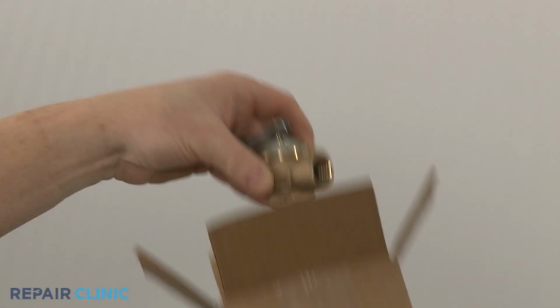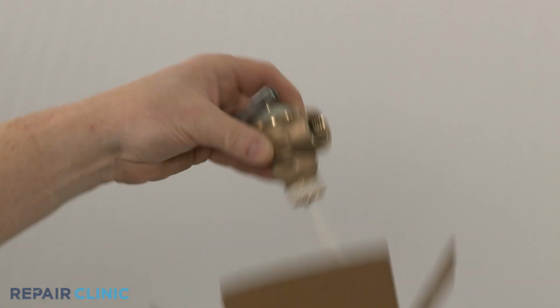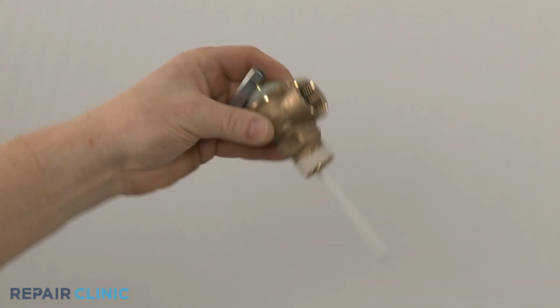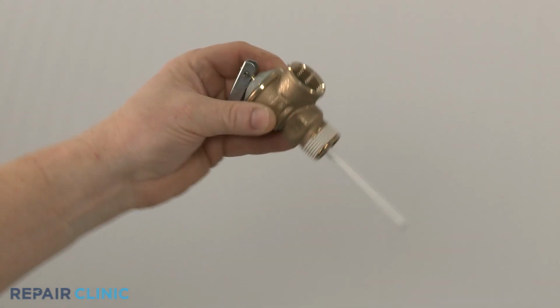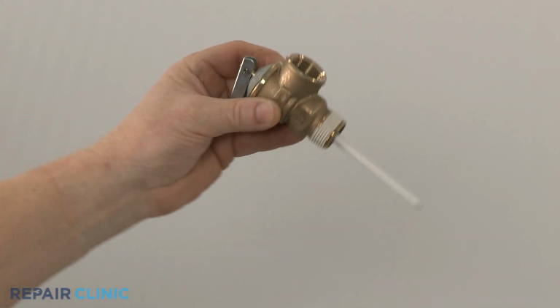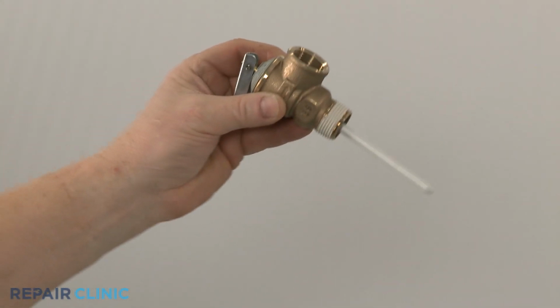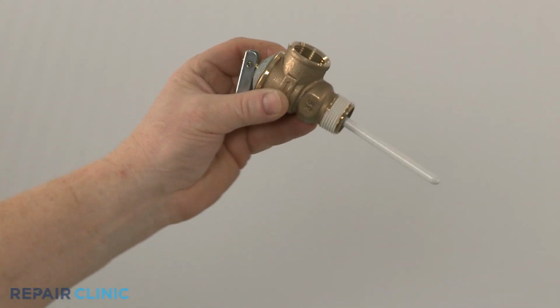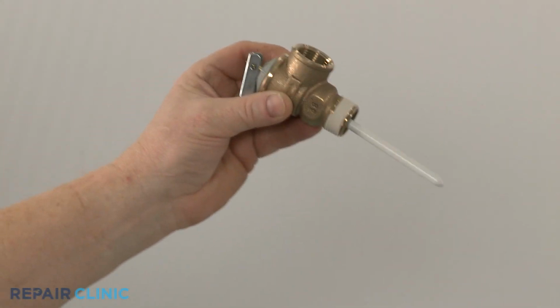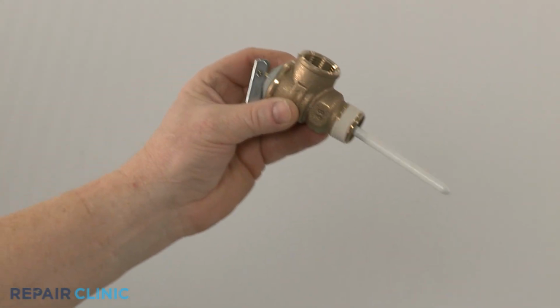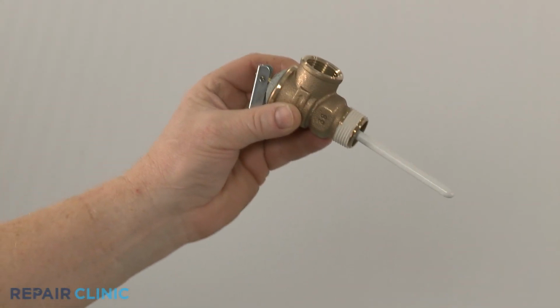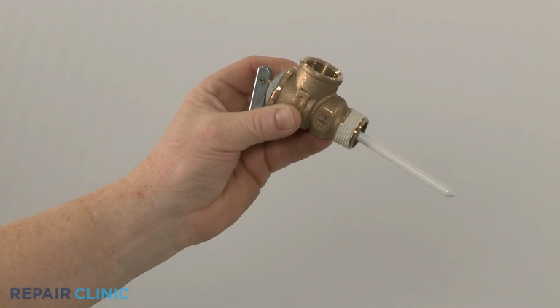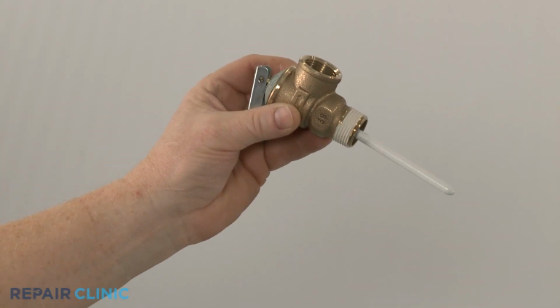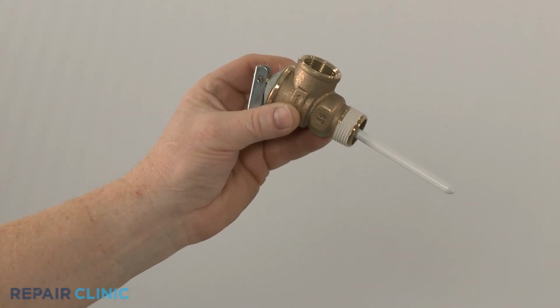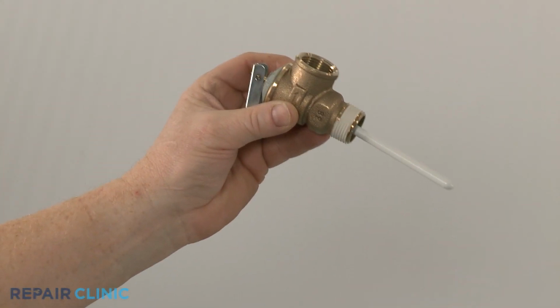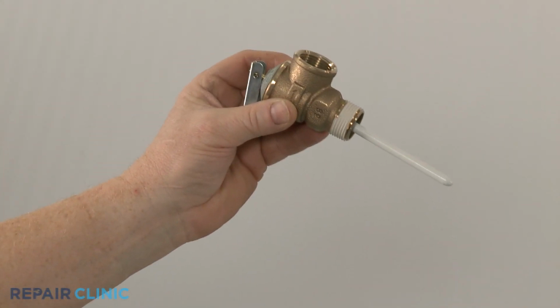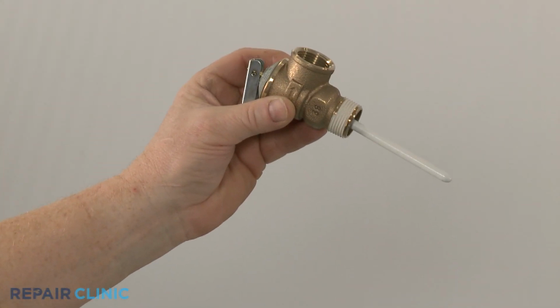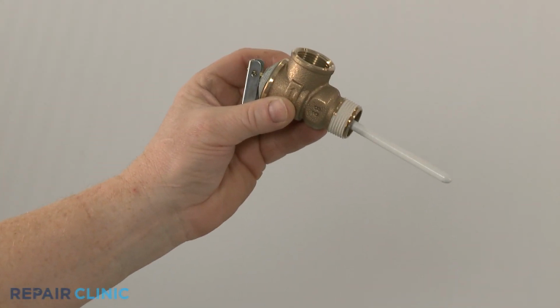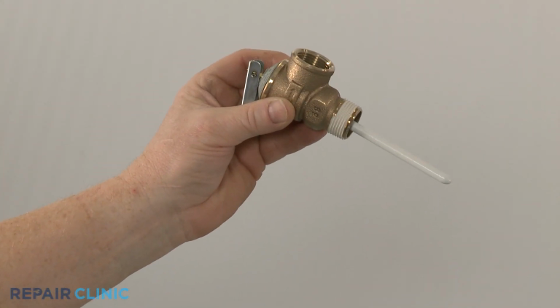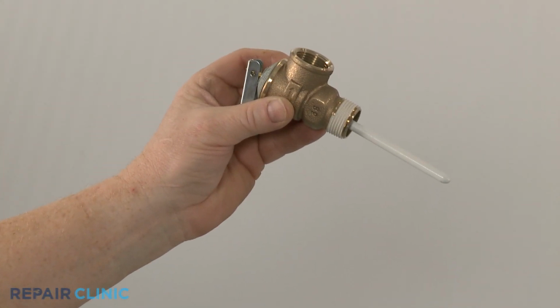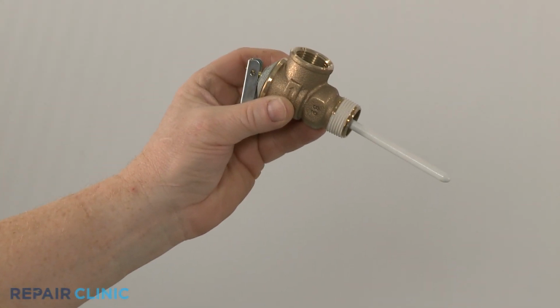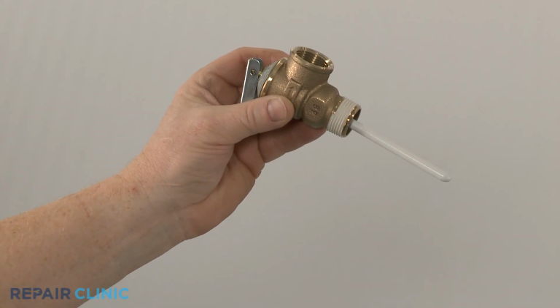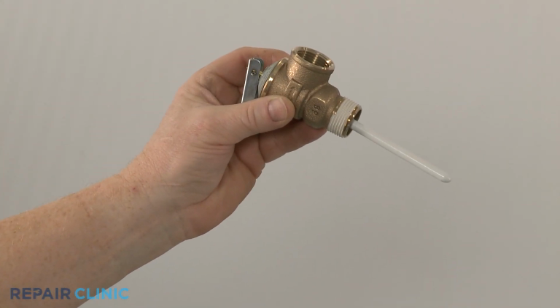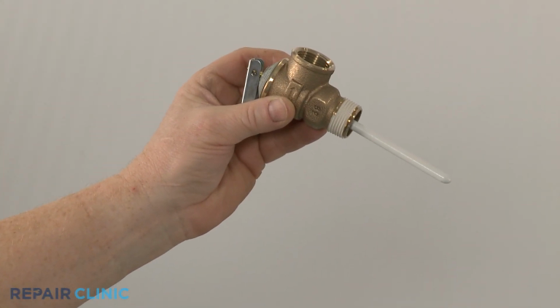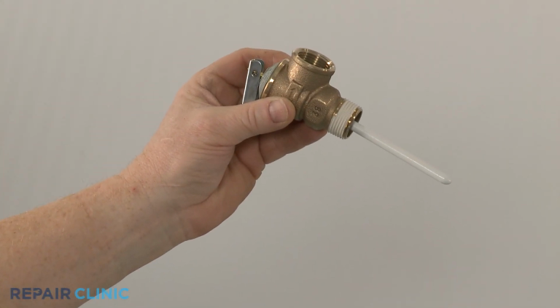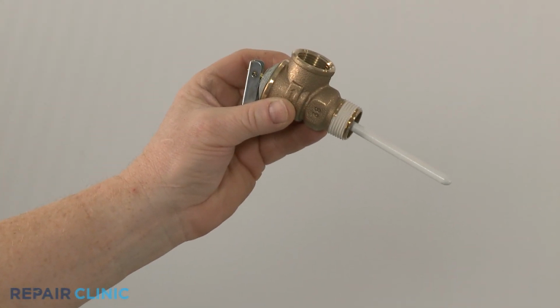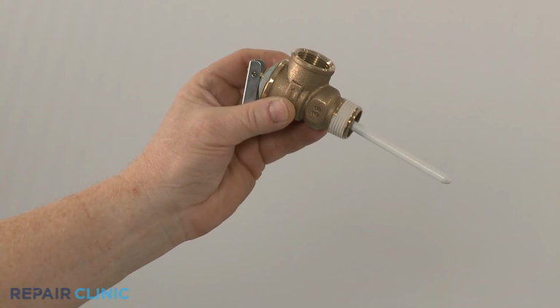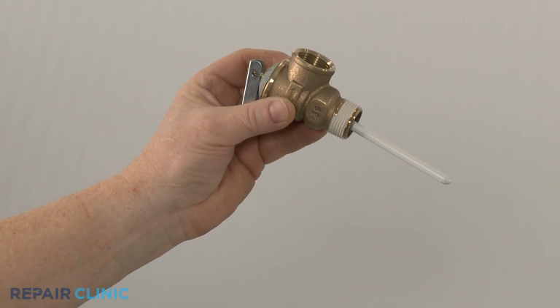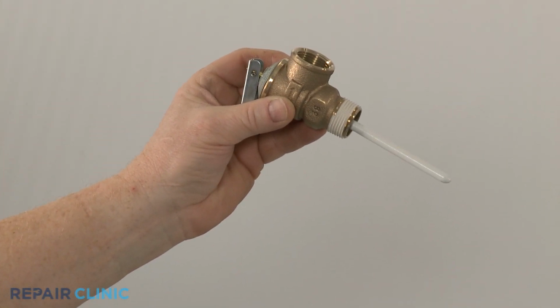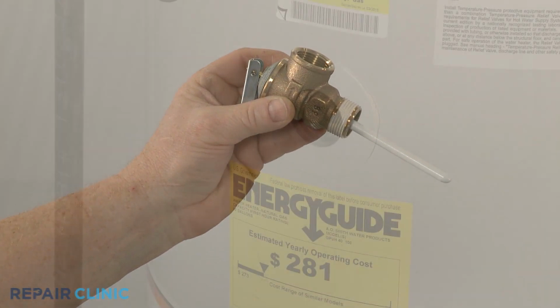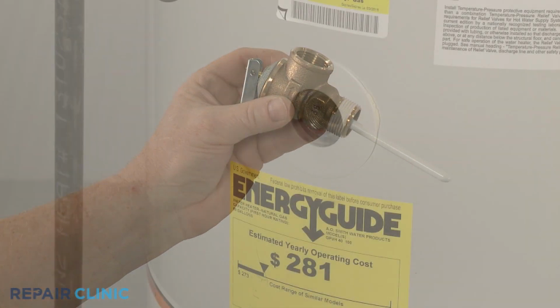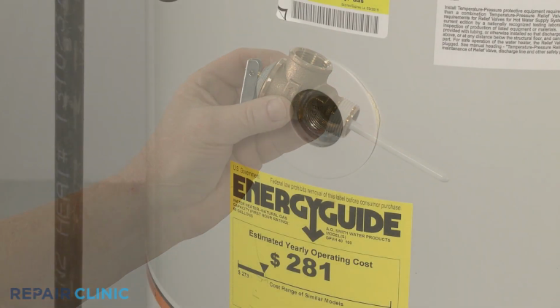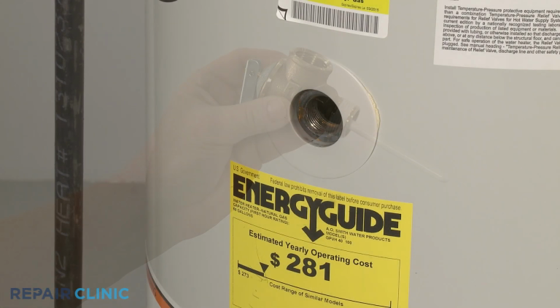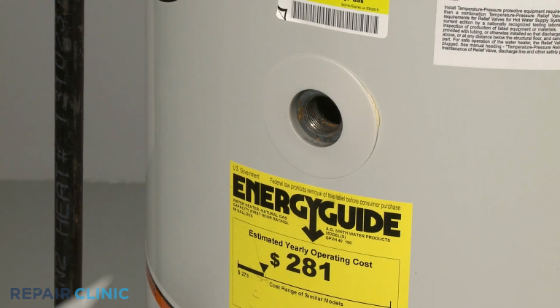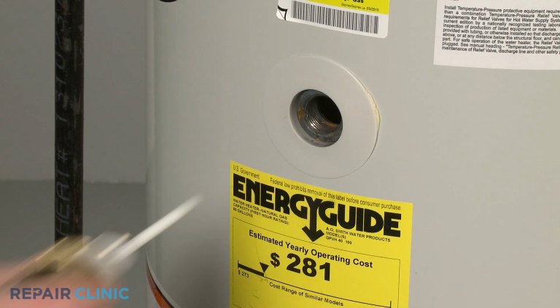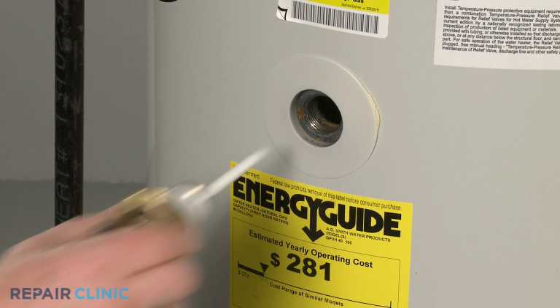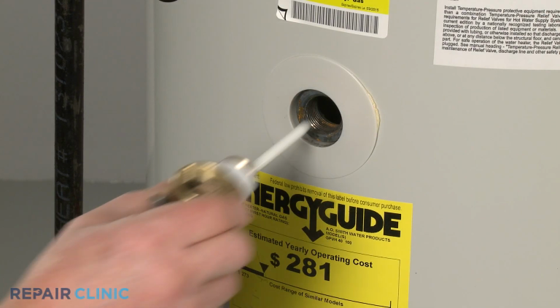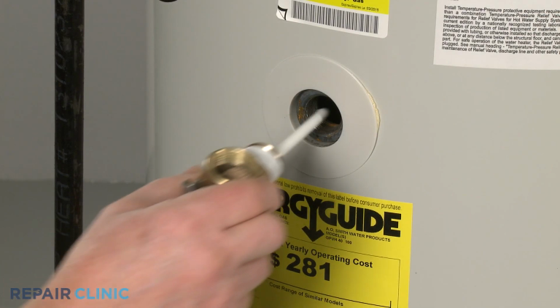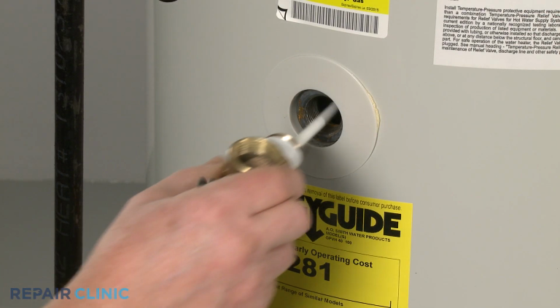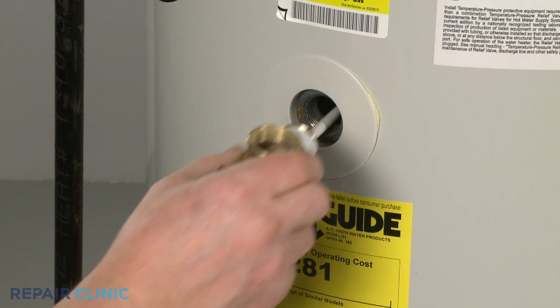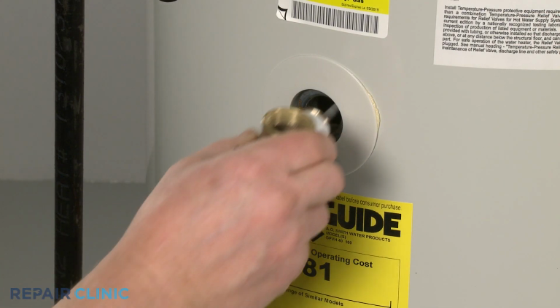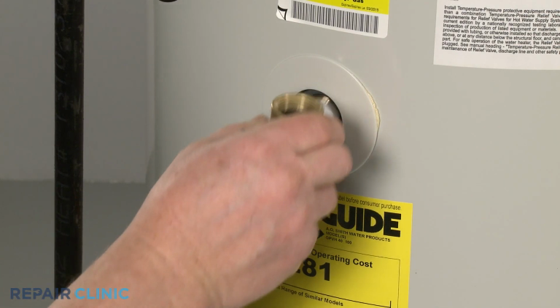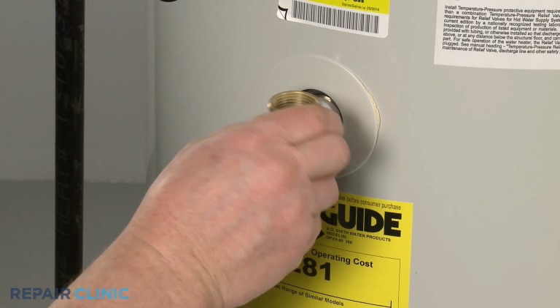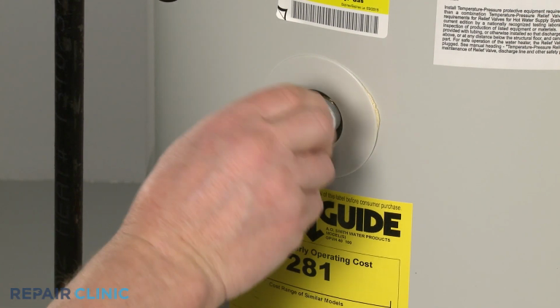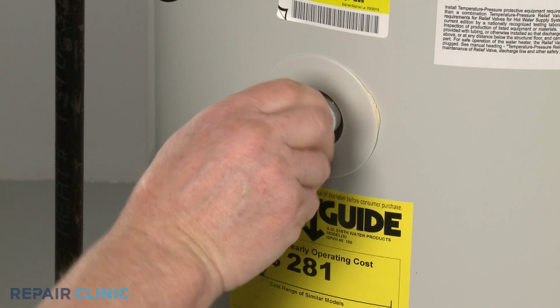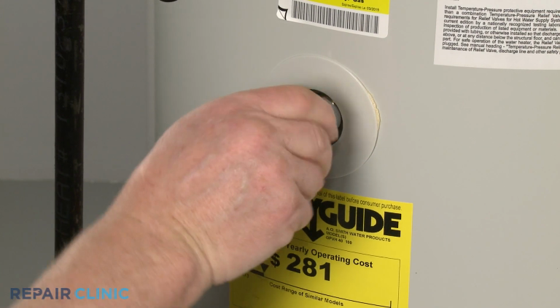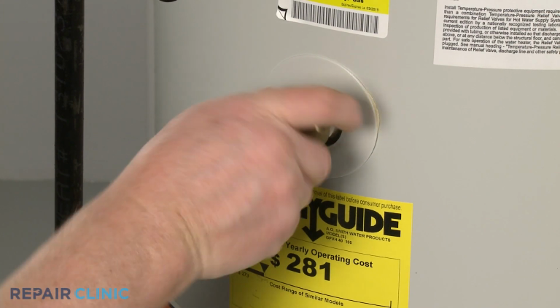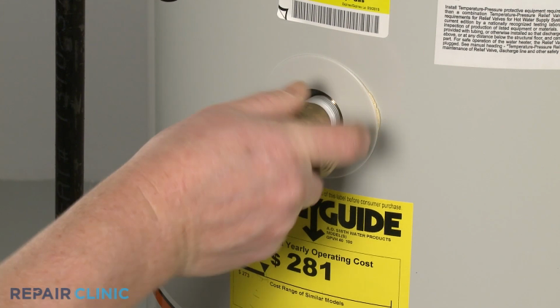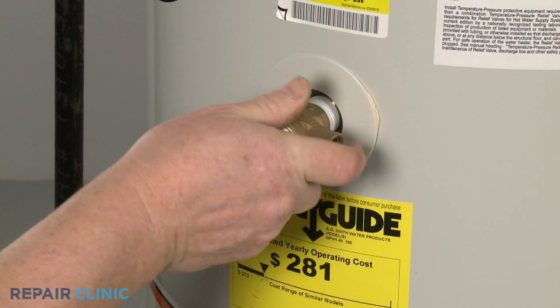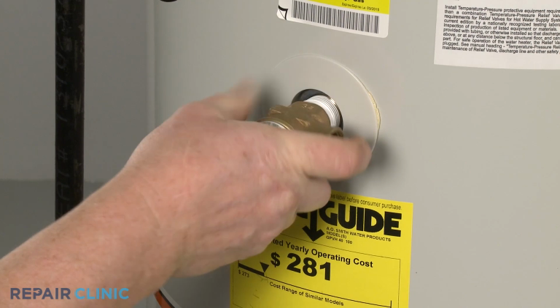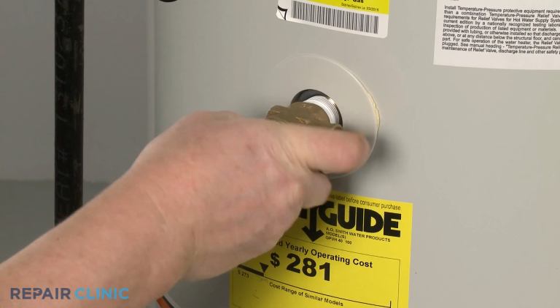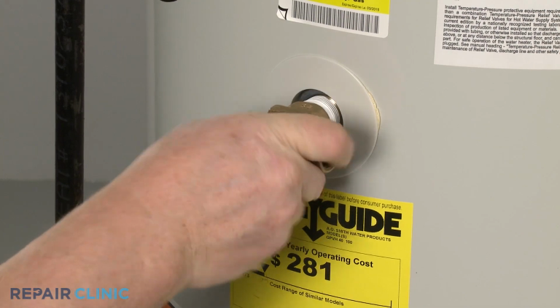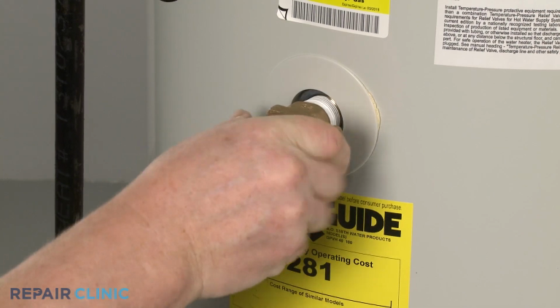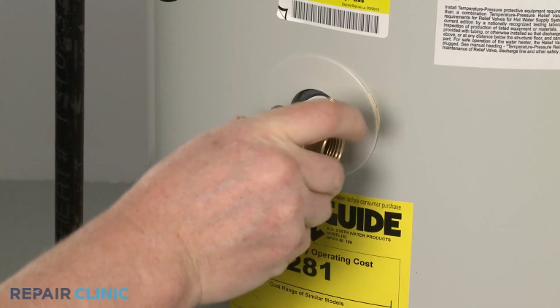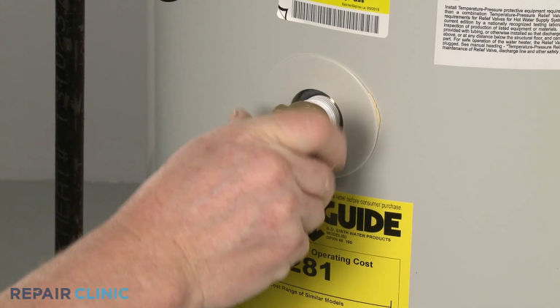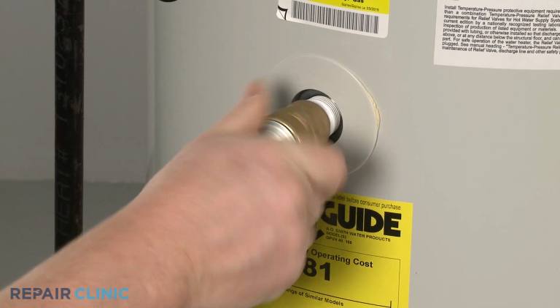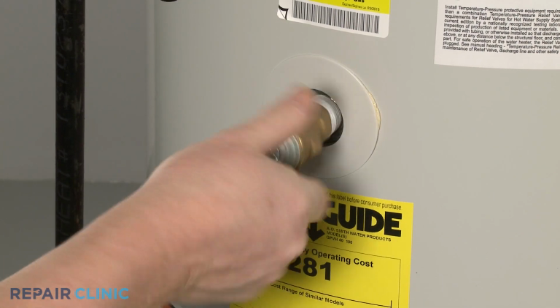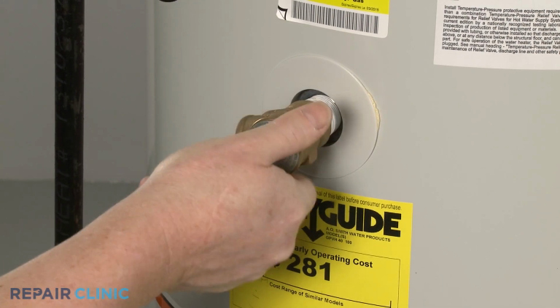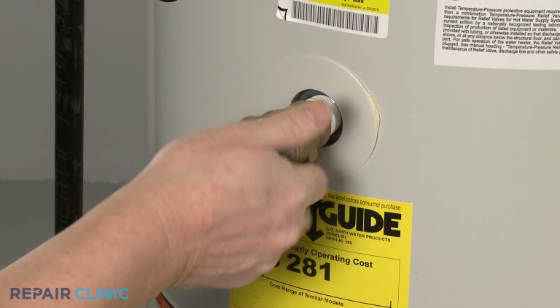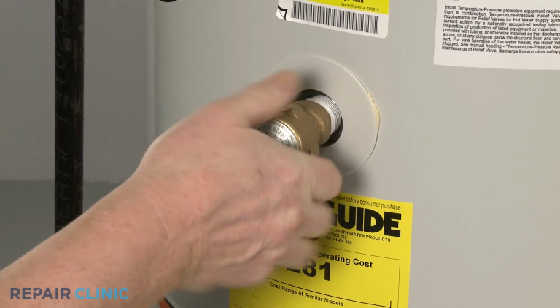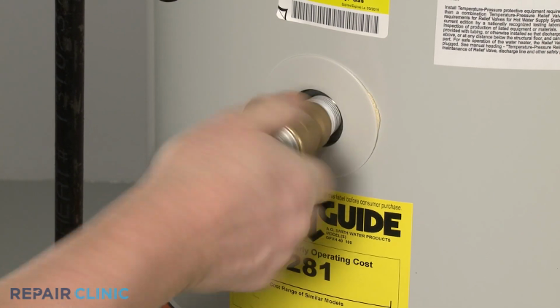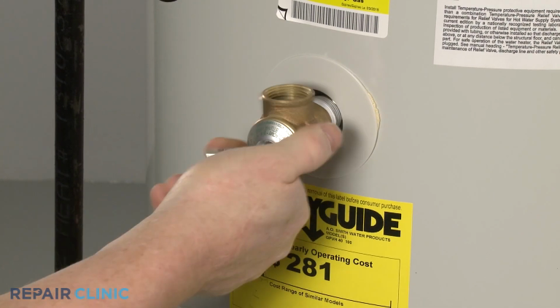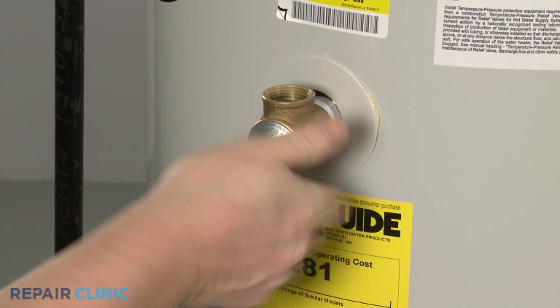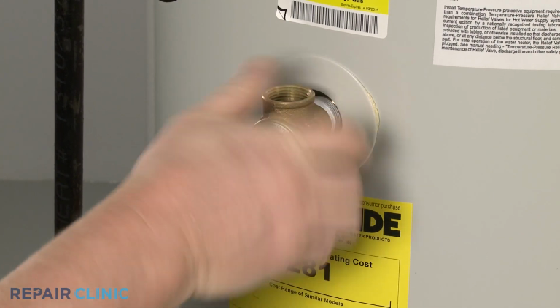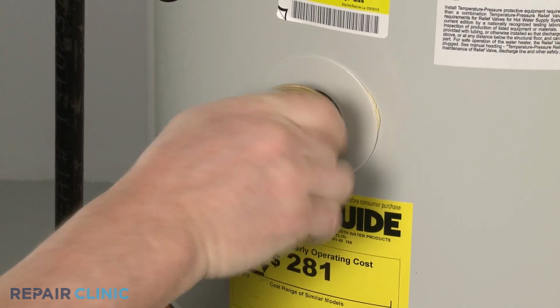Install the new temperature and pressure relief valve by threading it clockwise into the tank, then tighten.